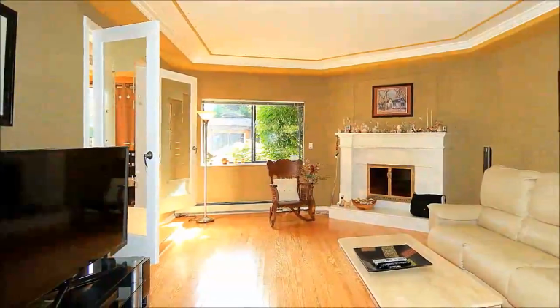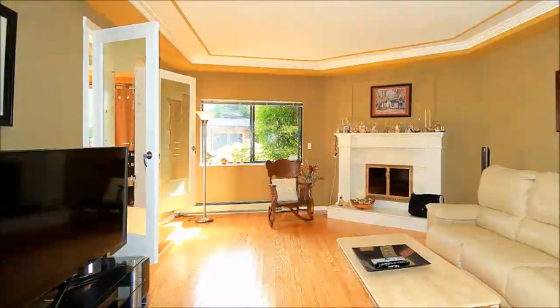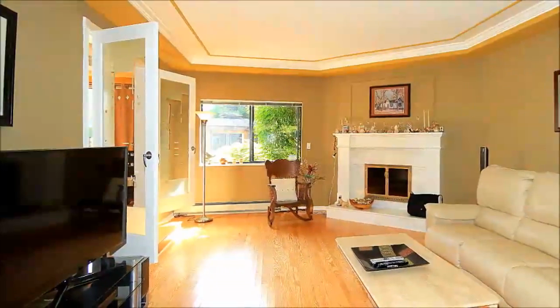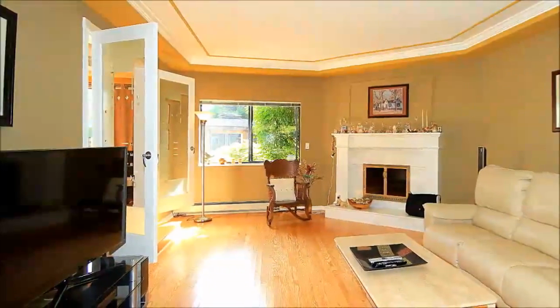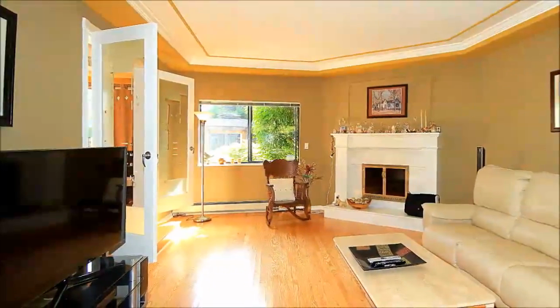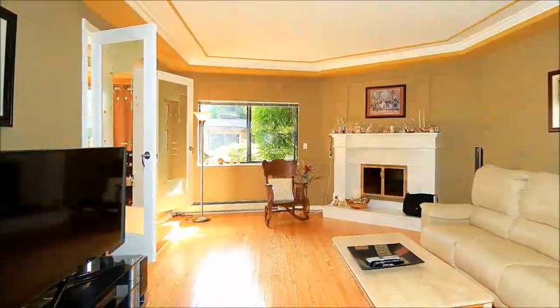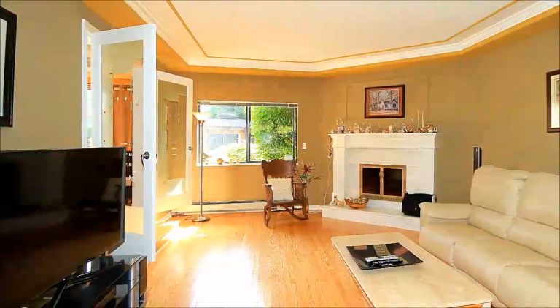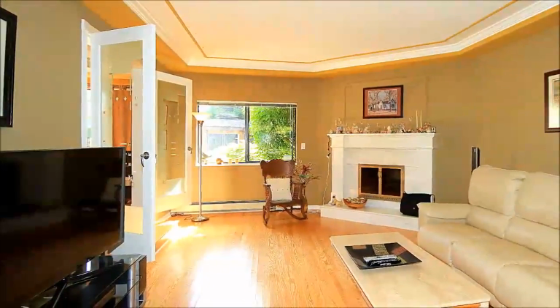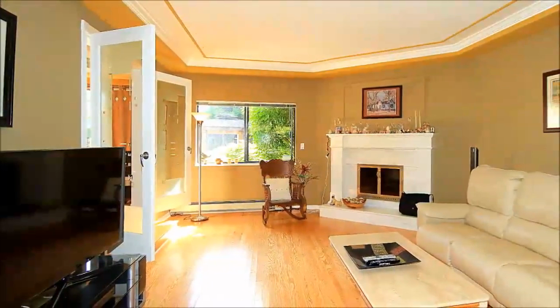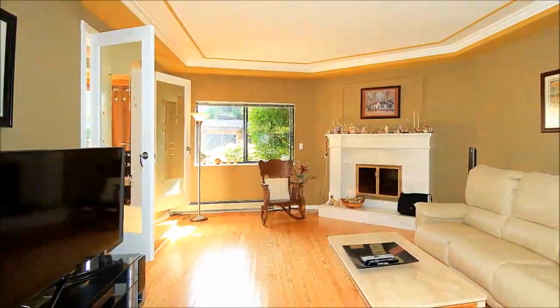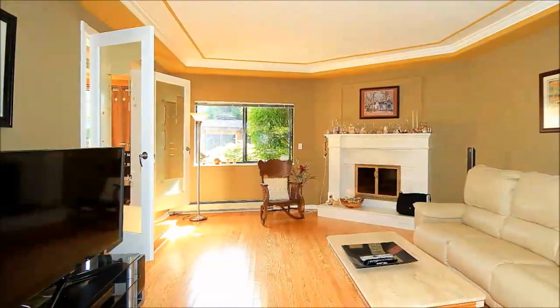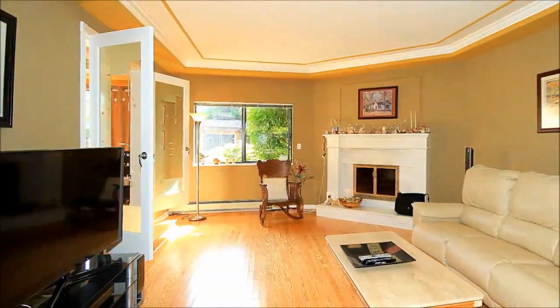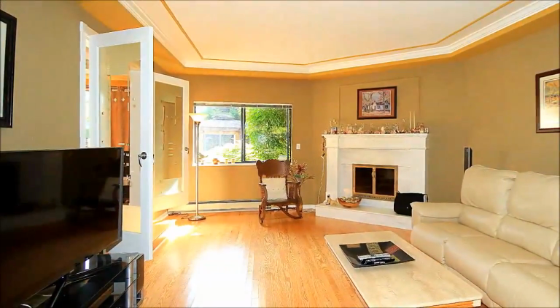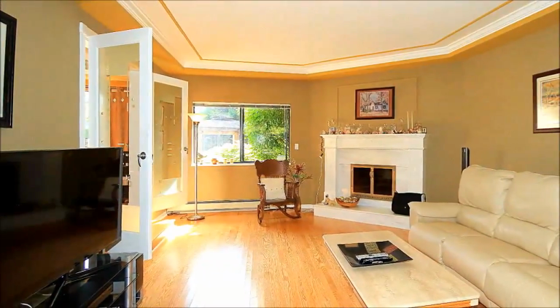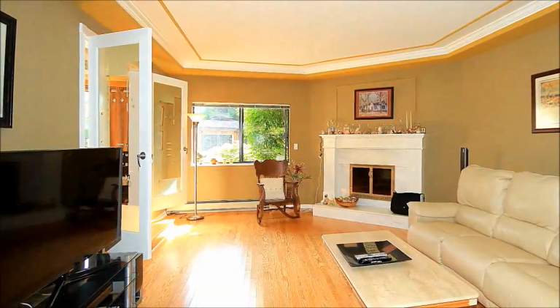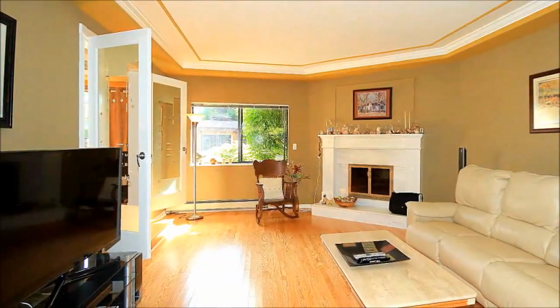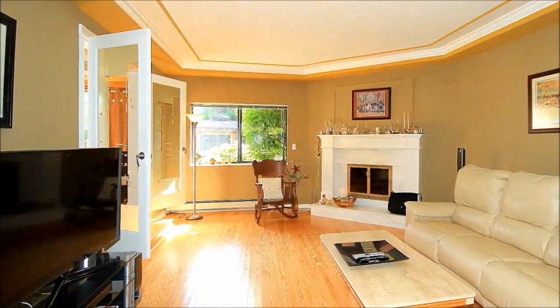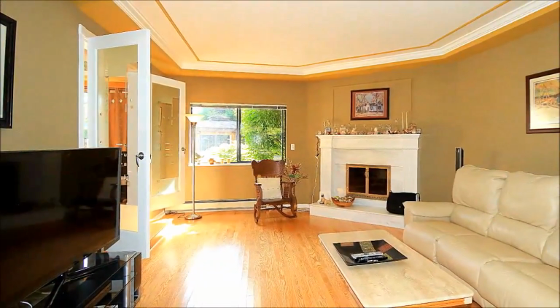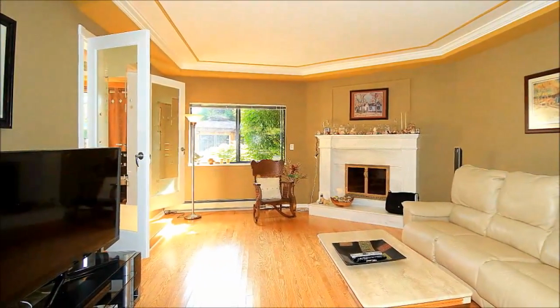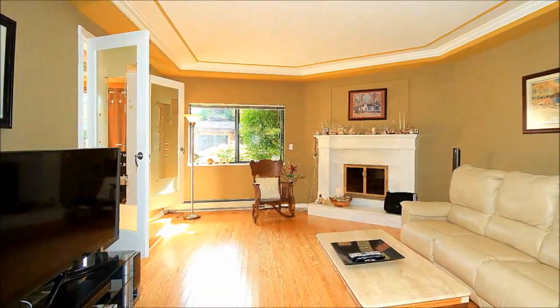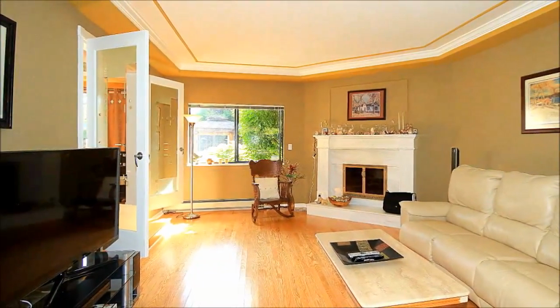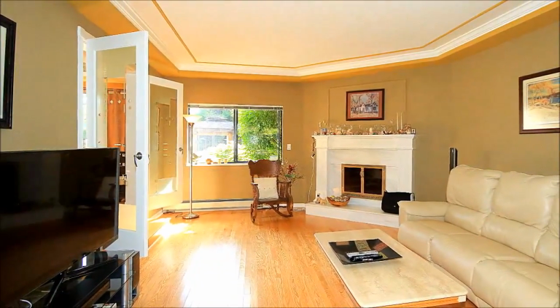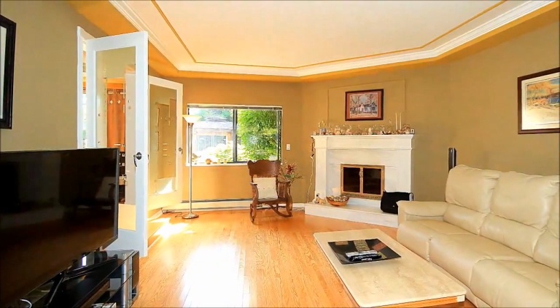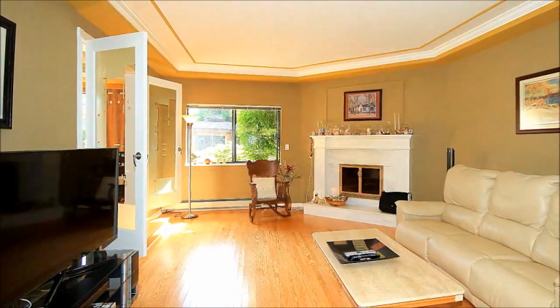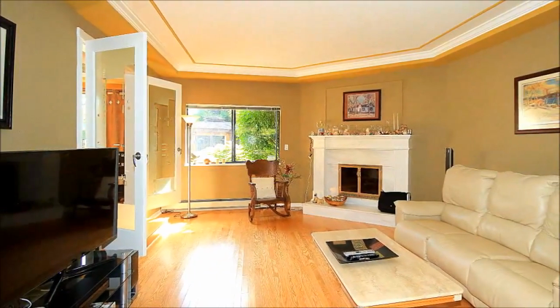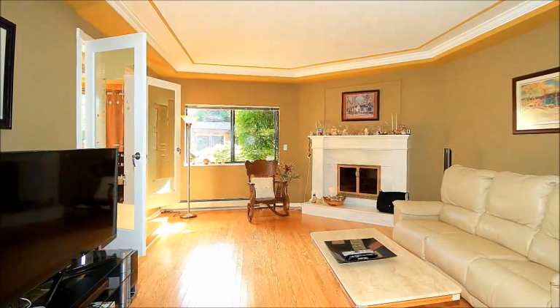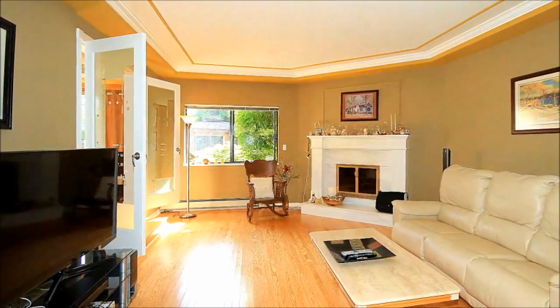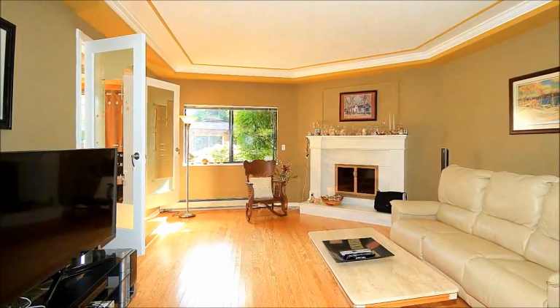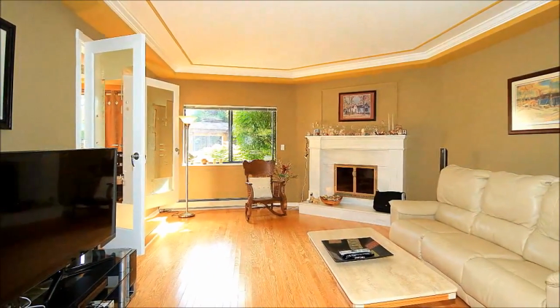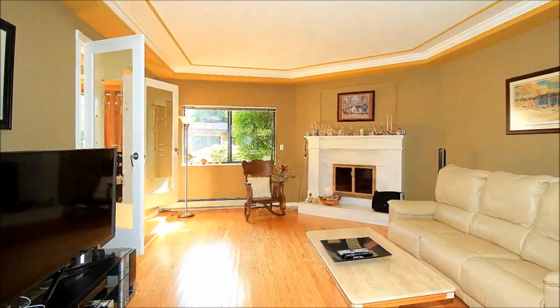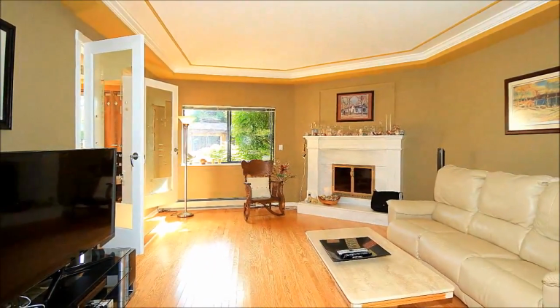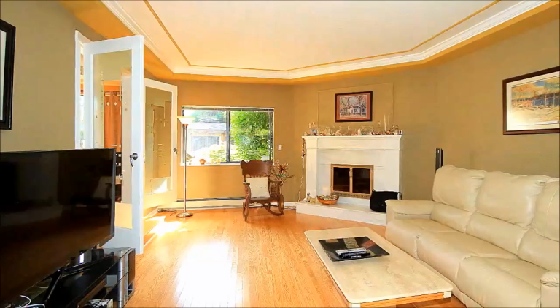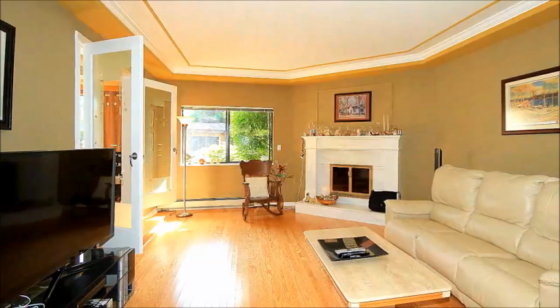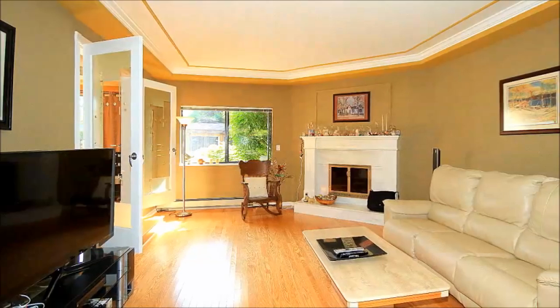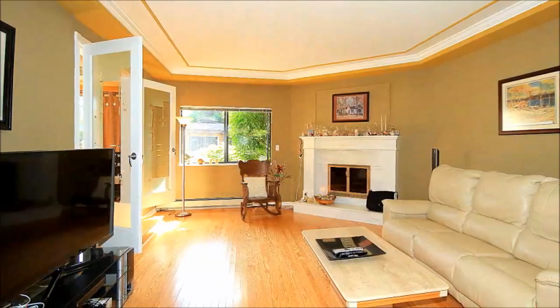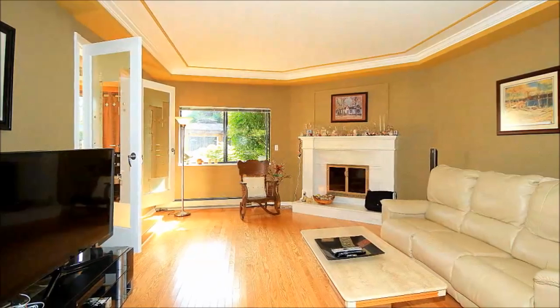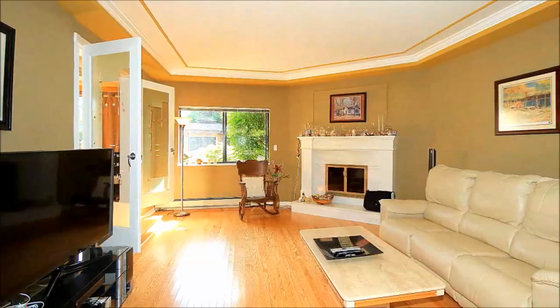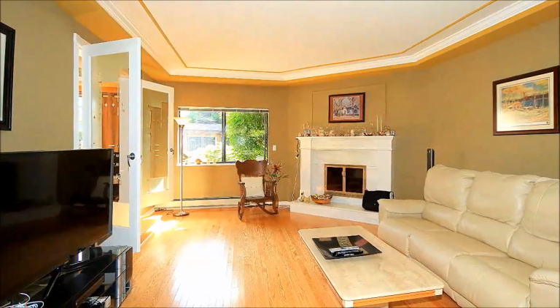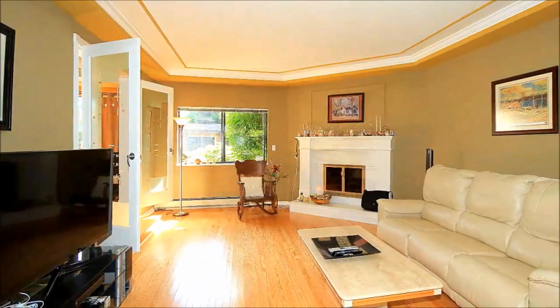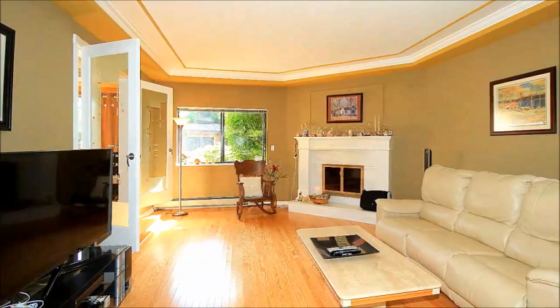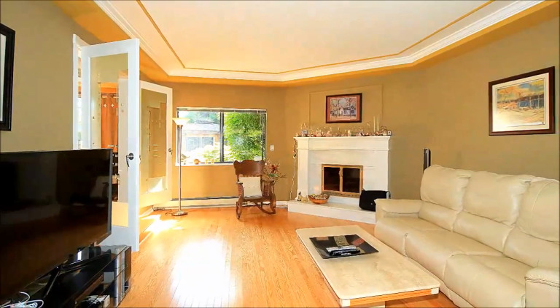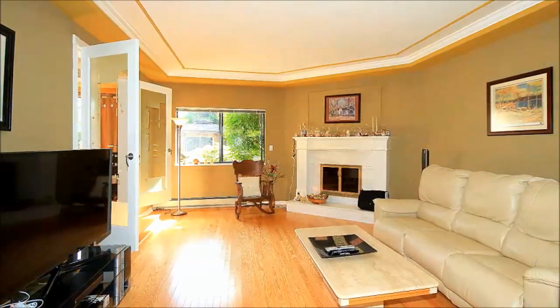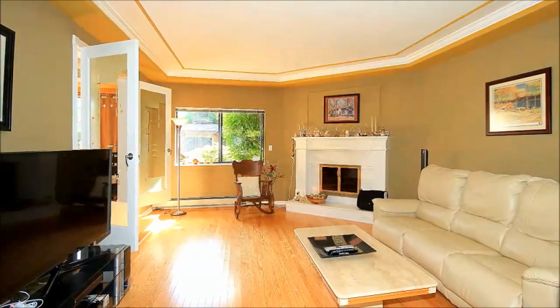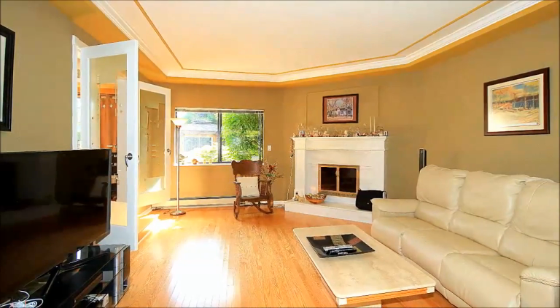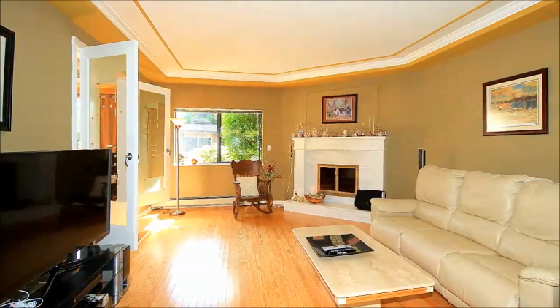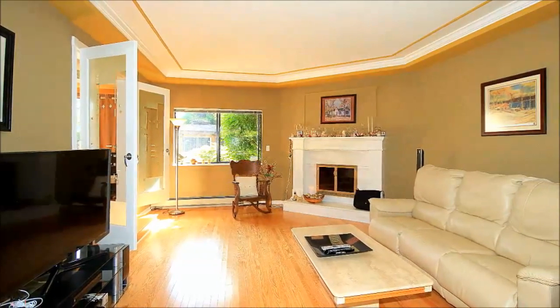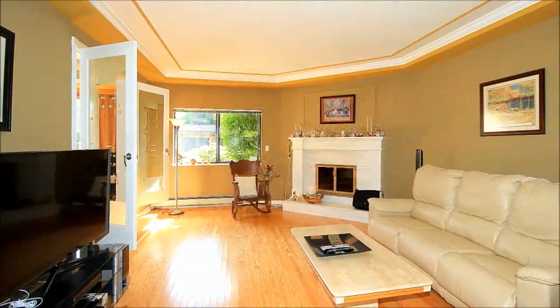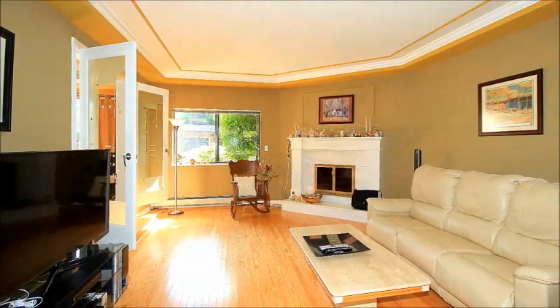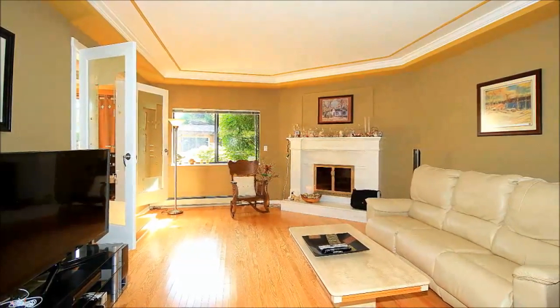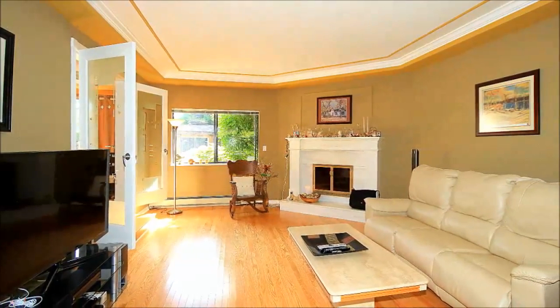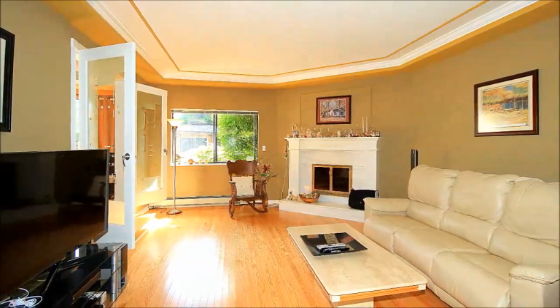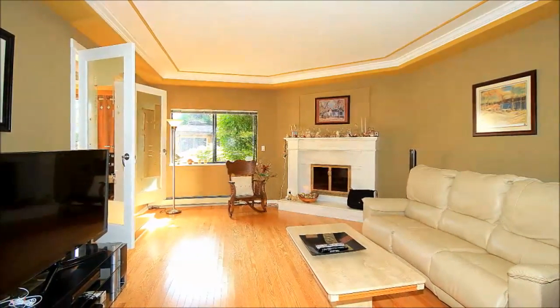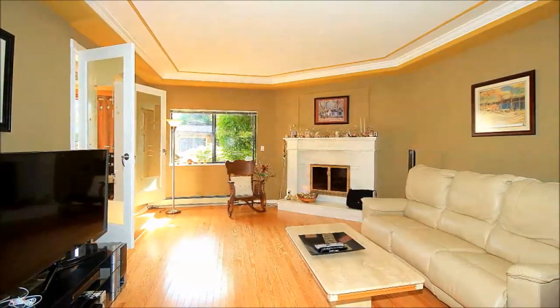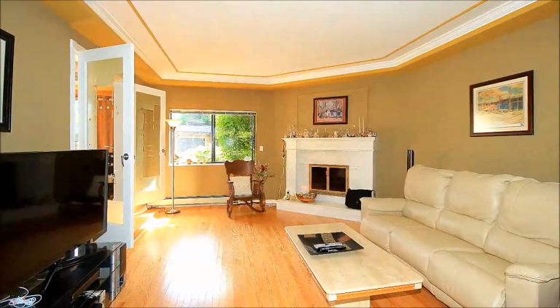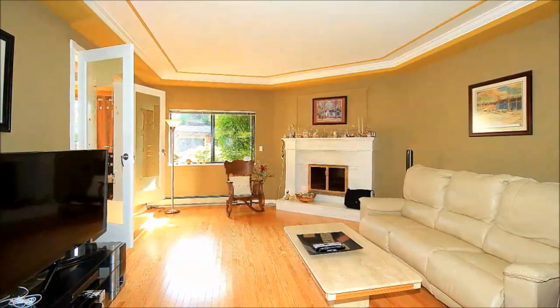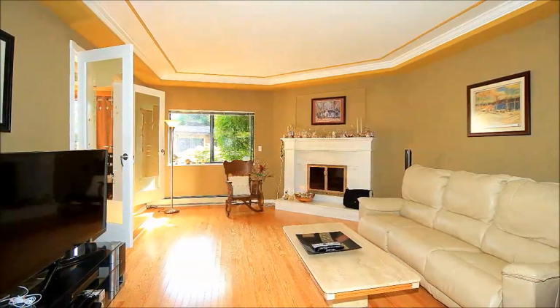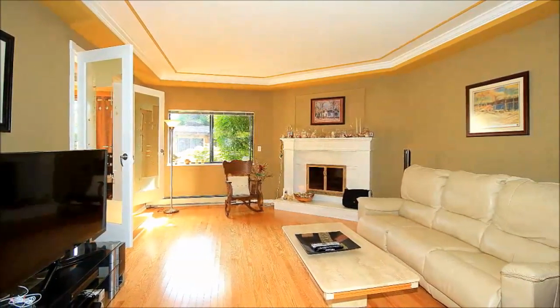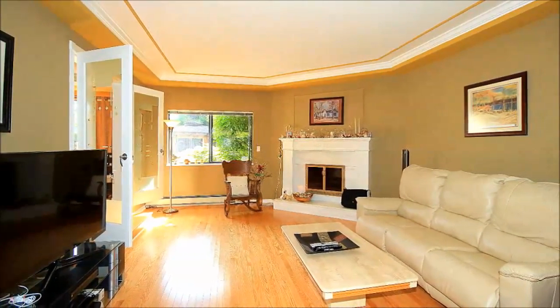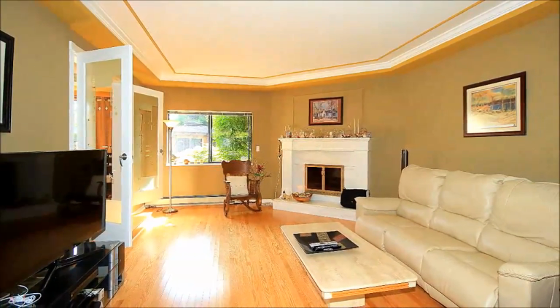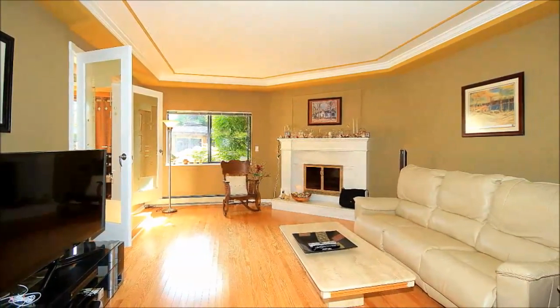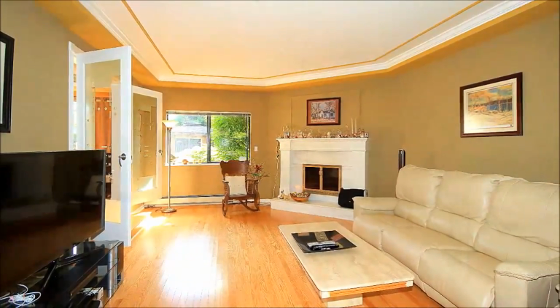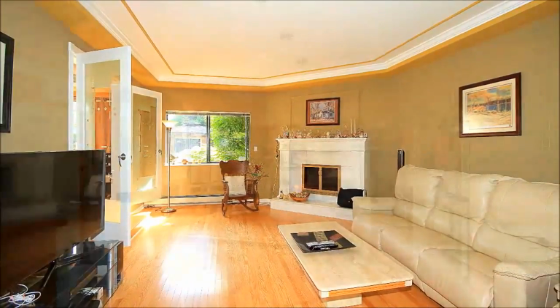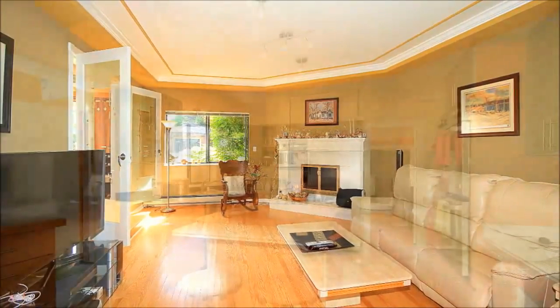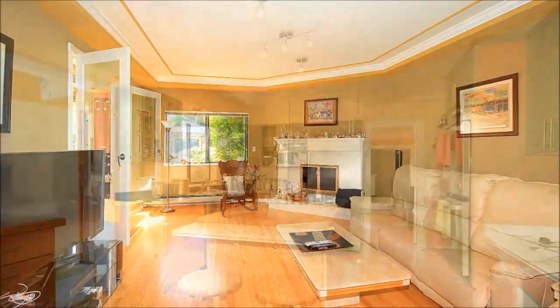Stepping inside, you'll be immediately charmed by the formal living room, with its oak floors and cozy gas fireplace.